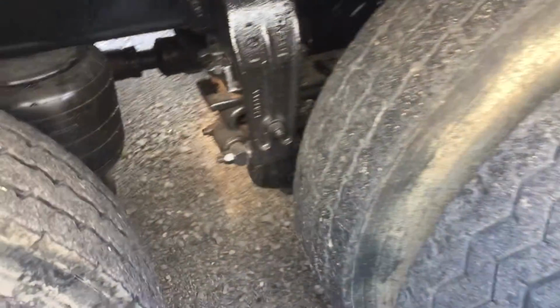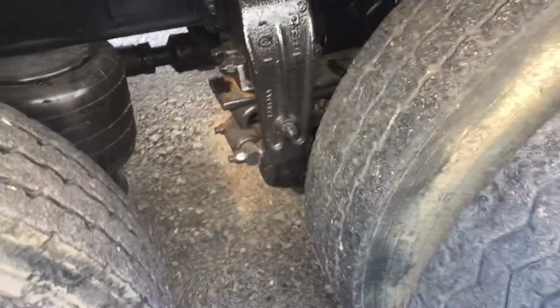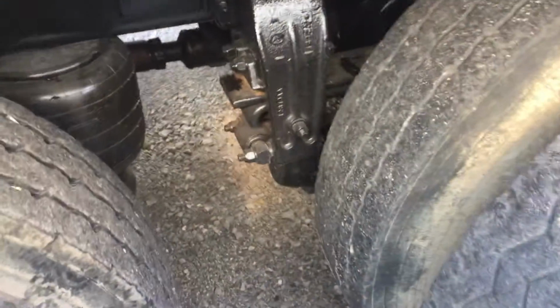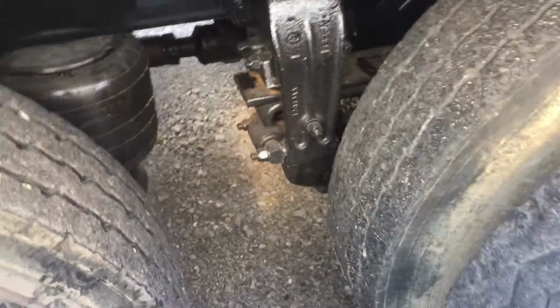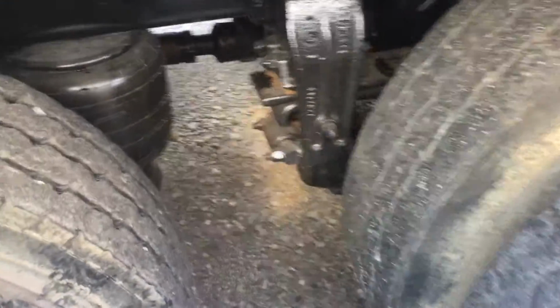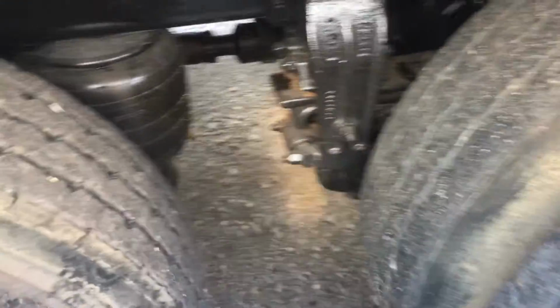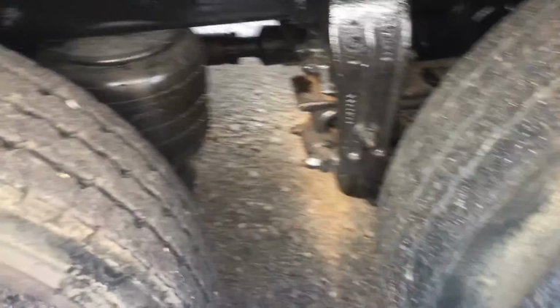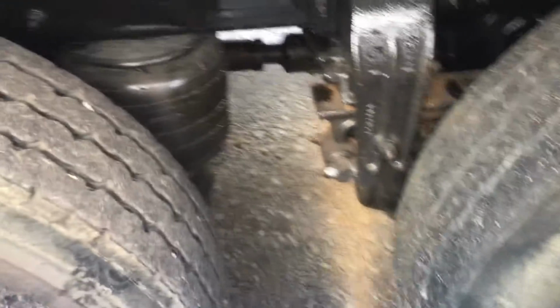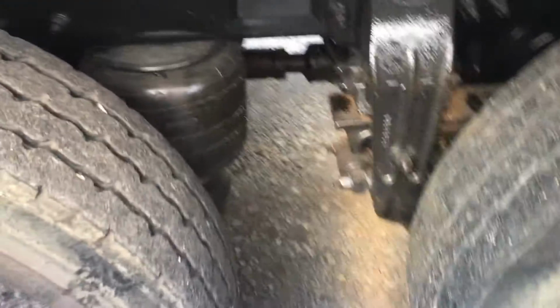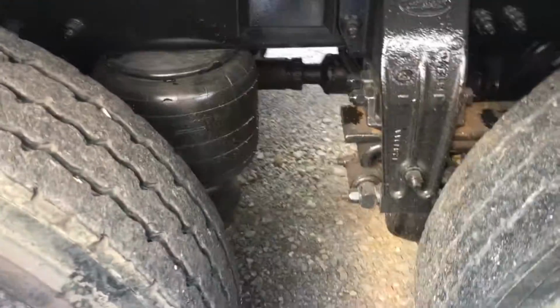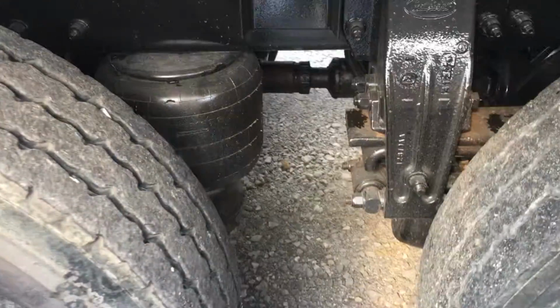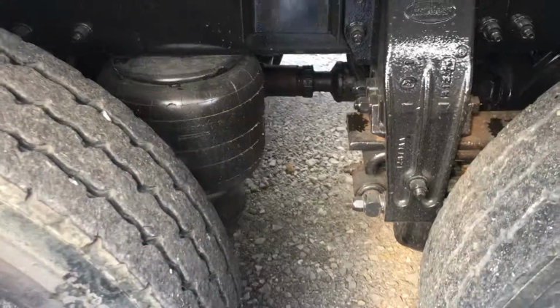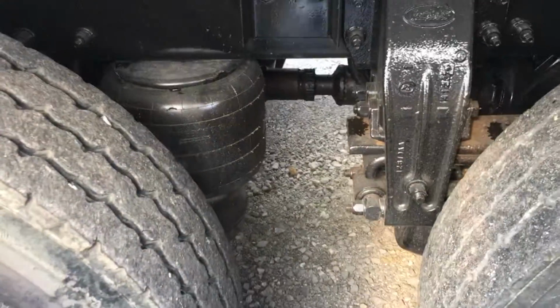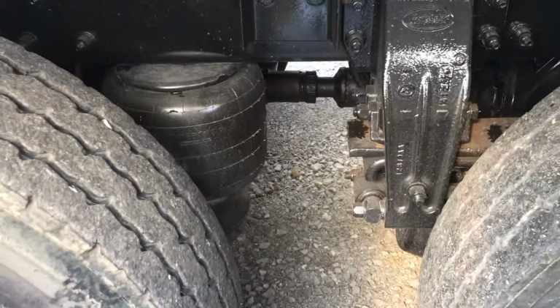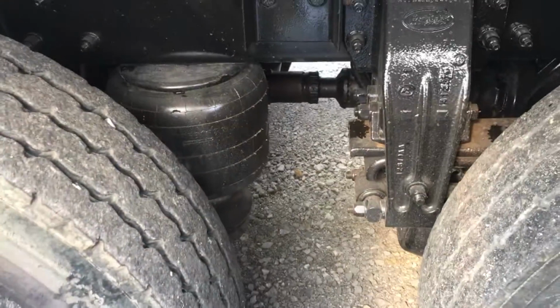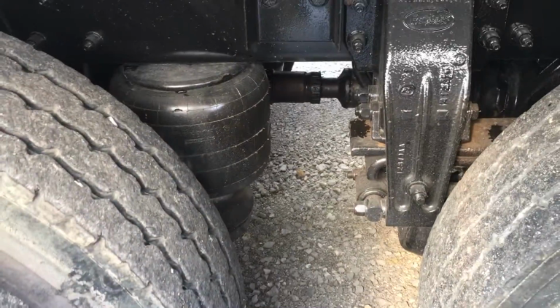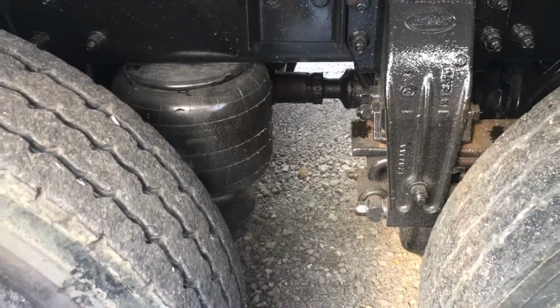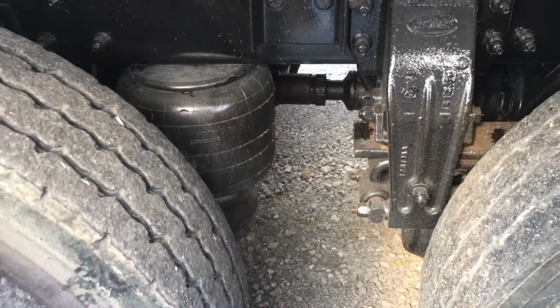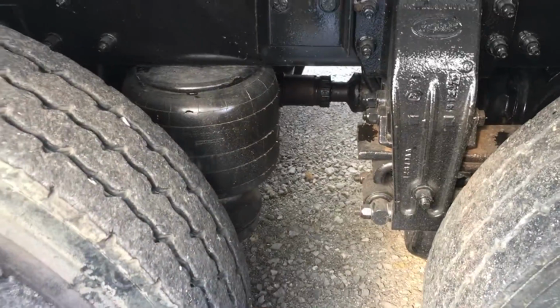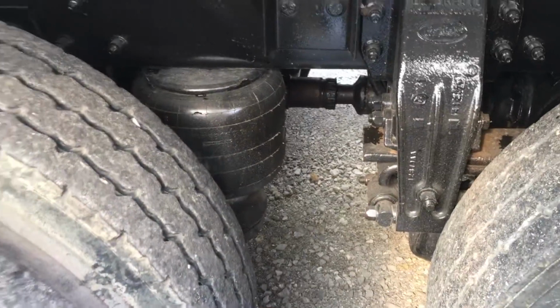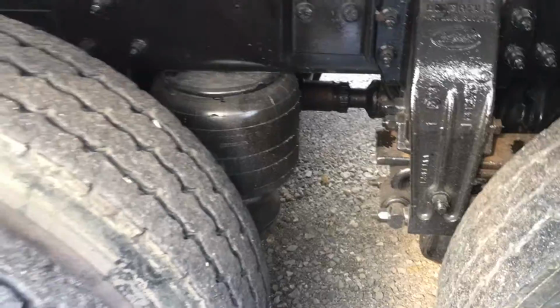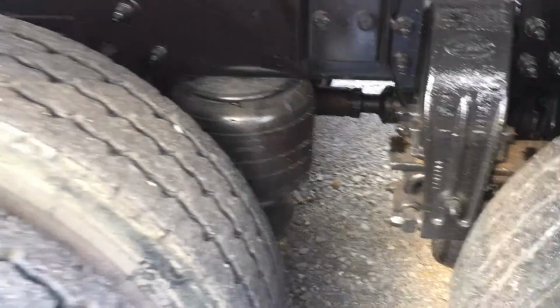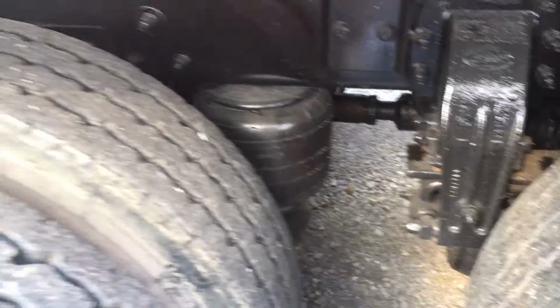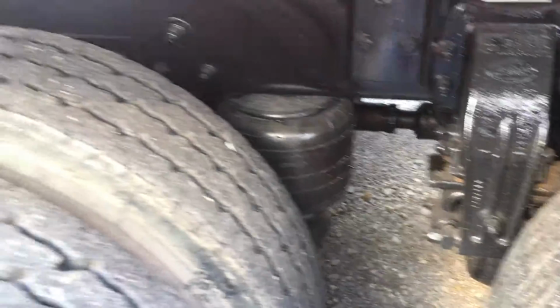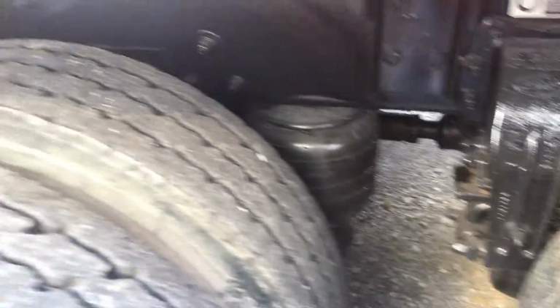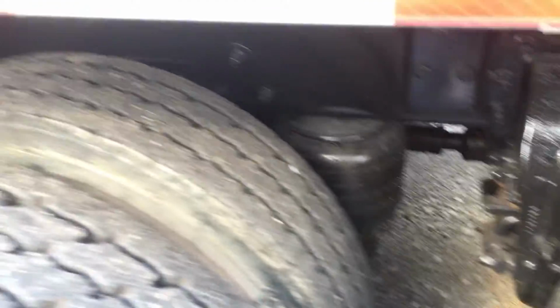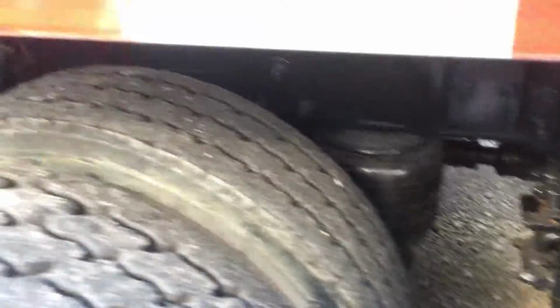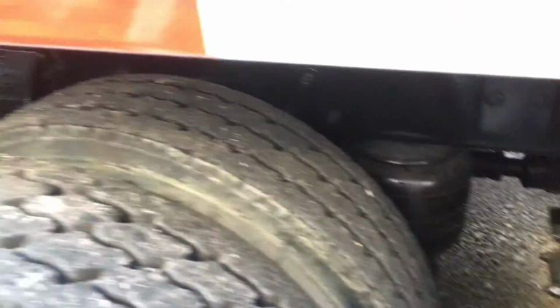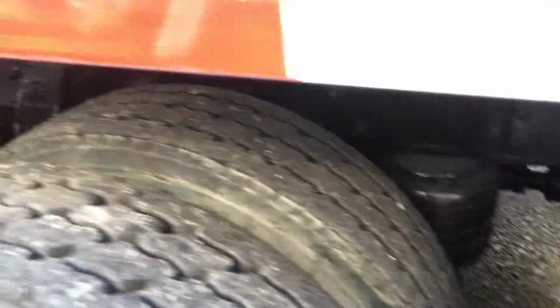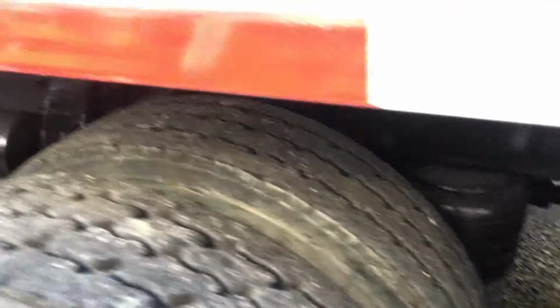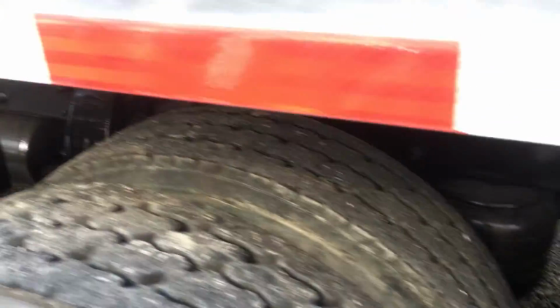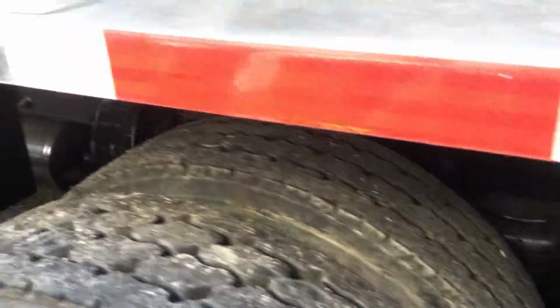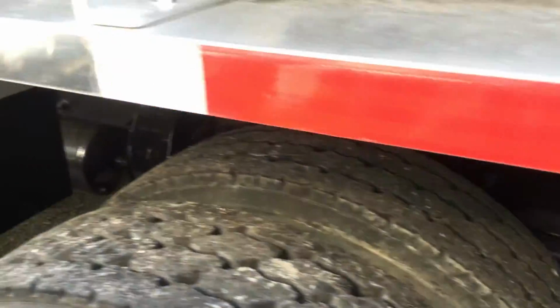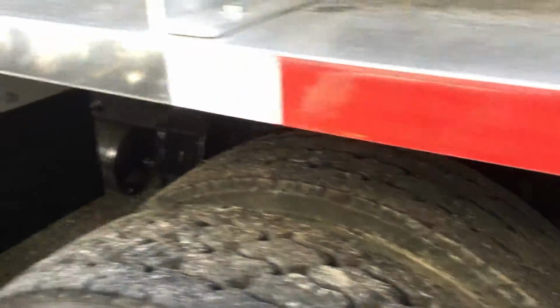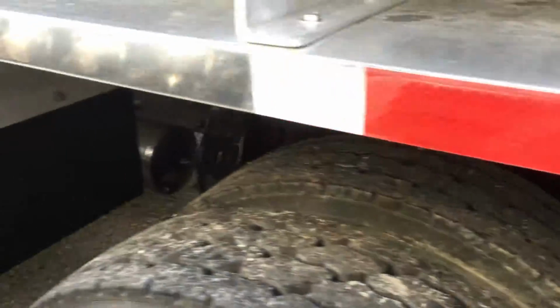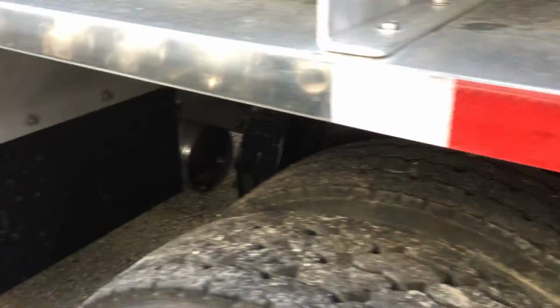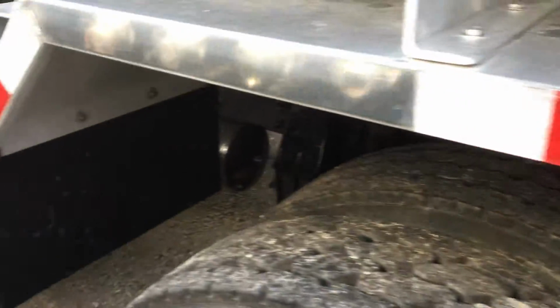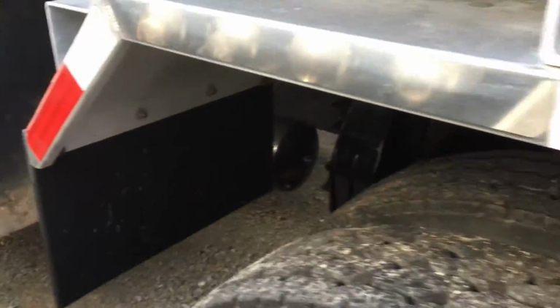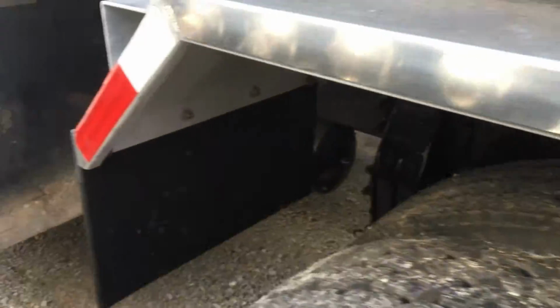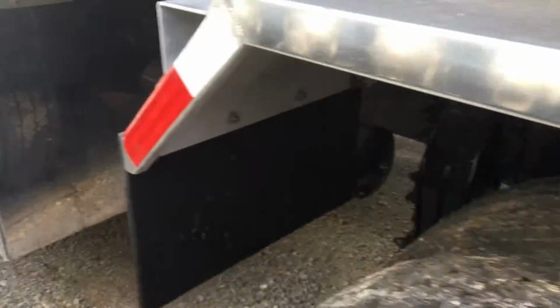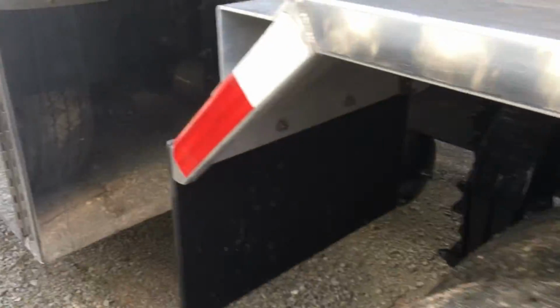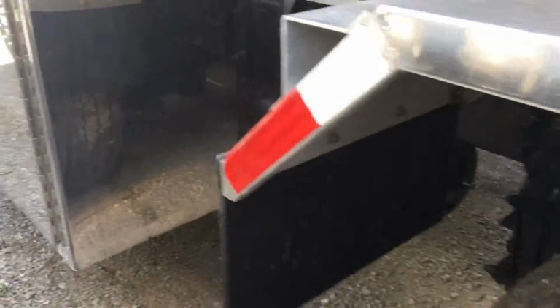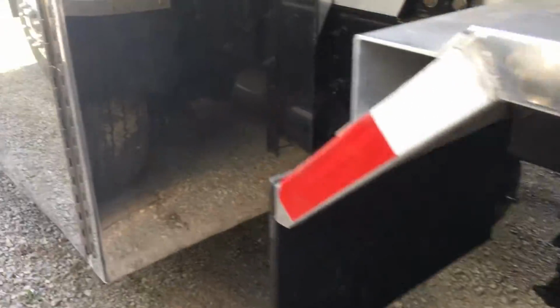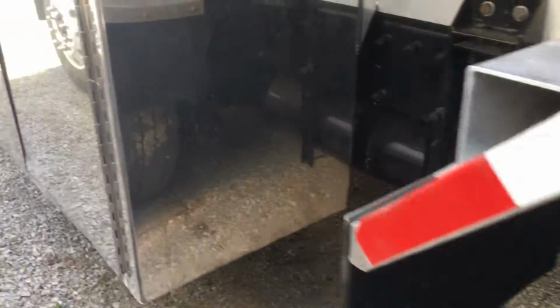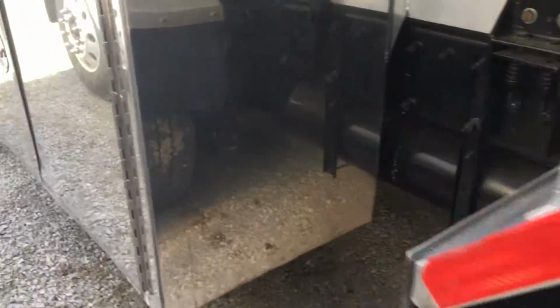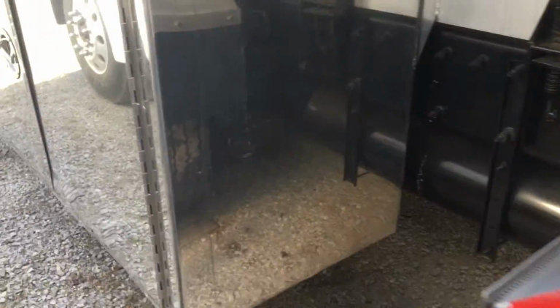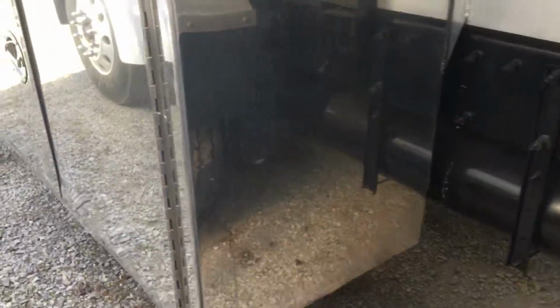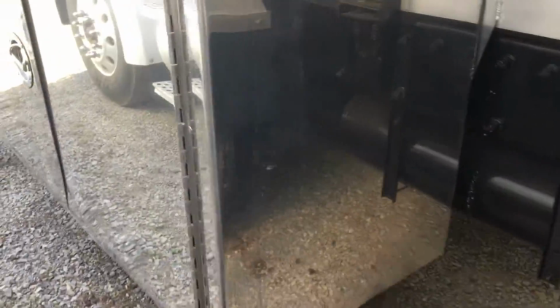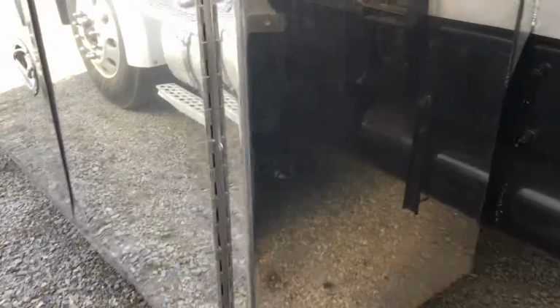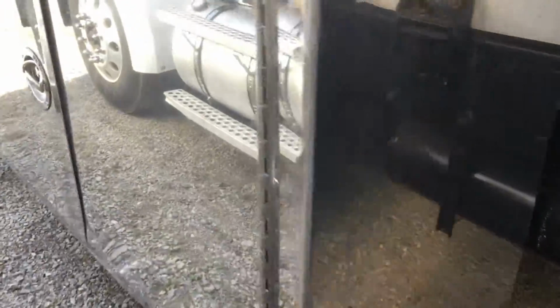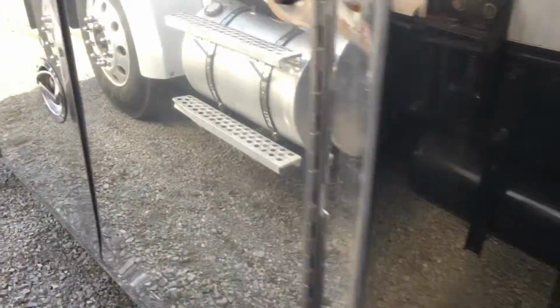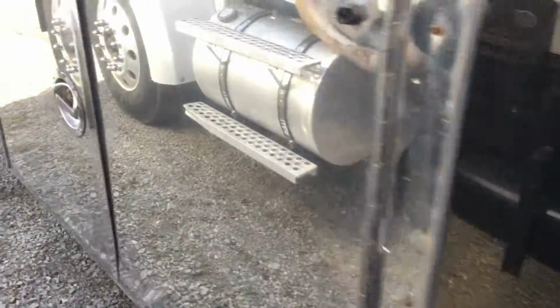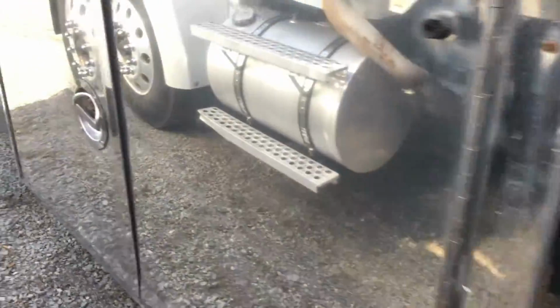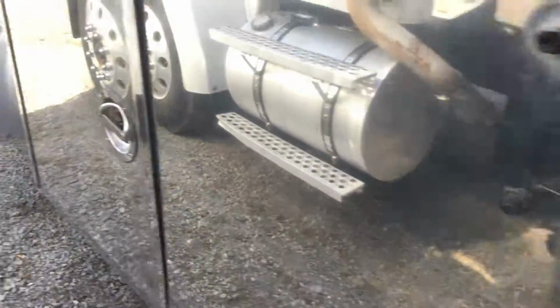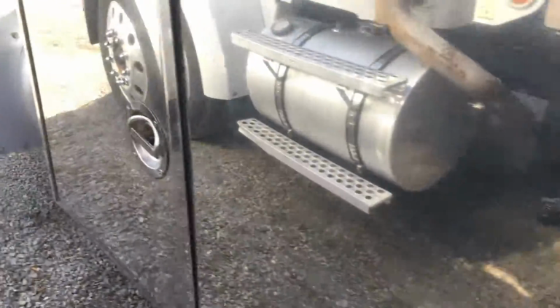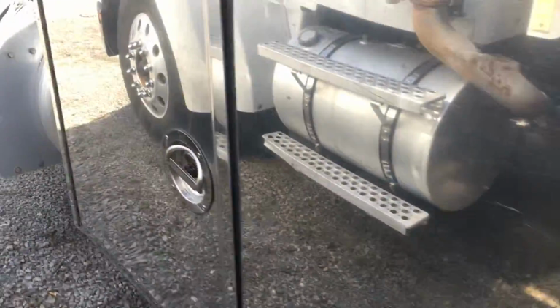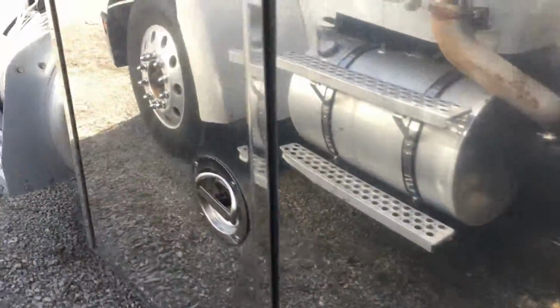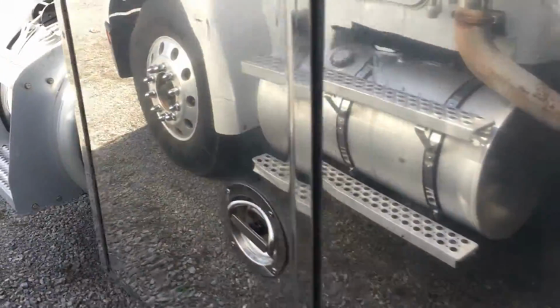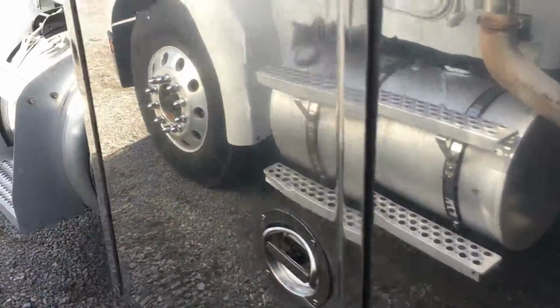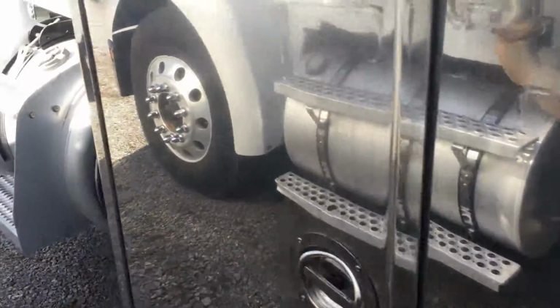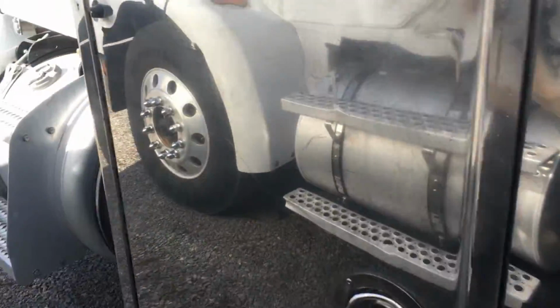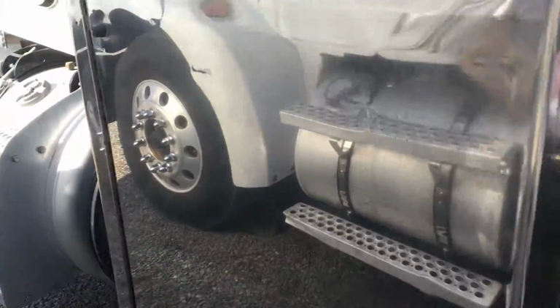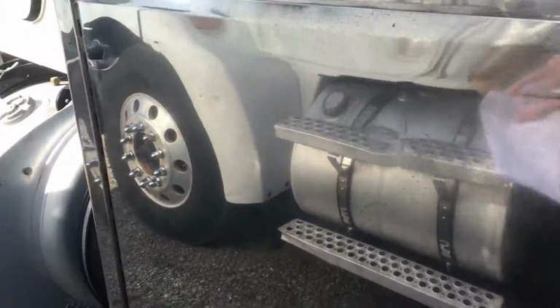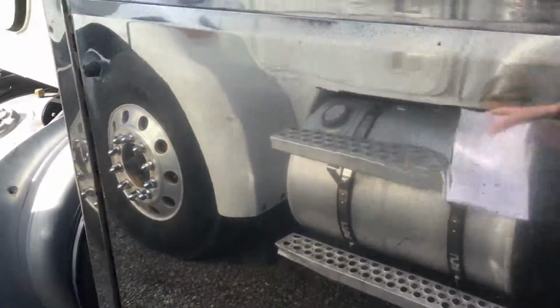It's a 54,600 GVW with 14,600 fronts and 40,000 rears, with a four bag air ride suspension and 5.57 rear ratio.